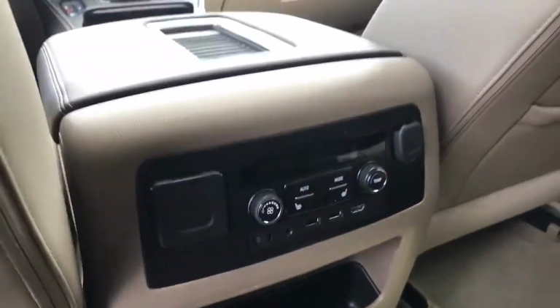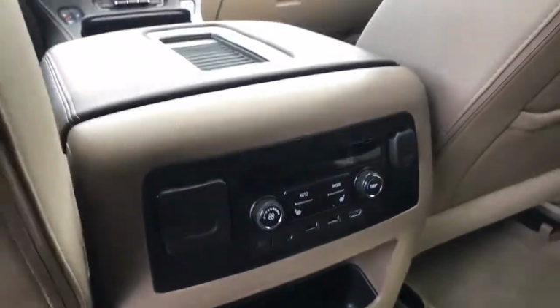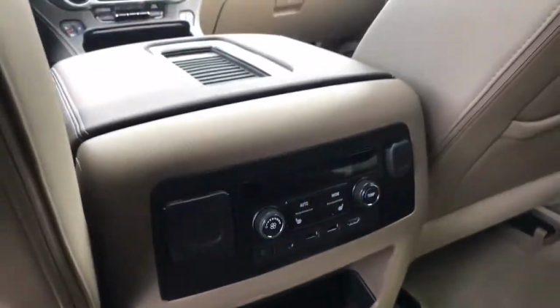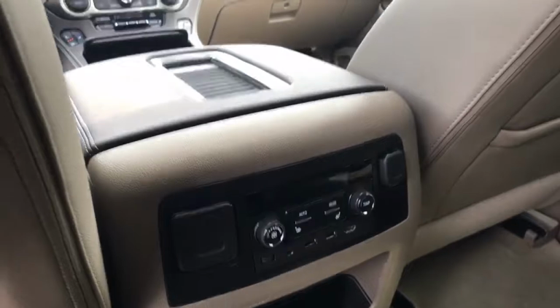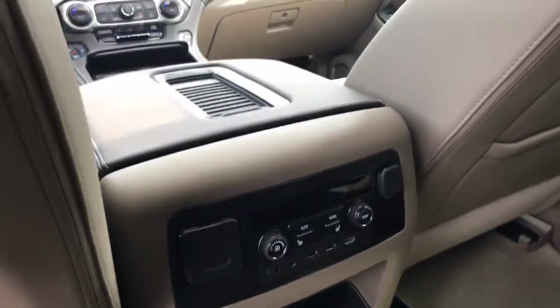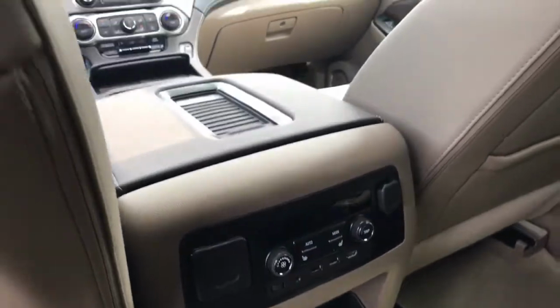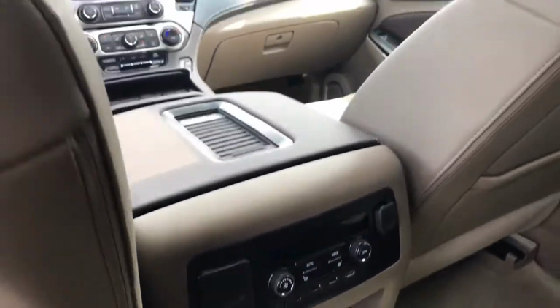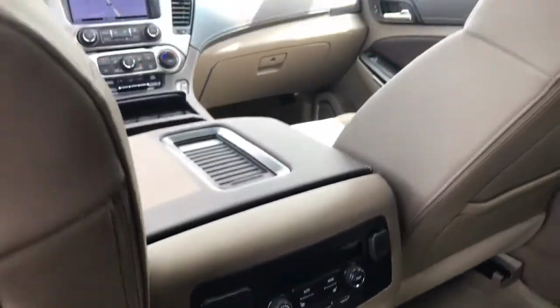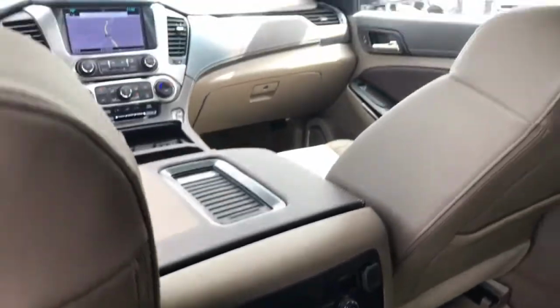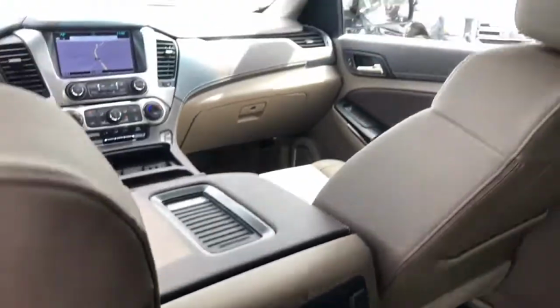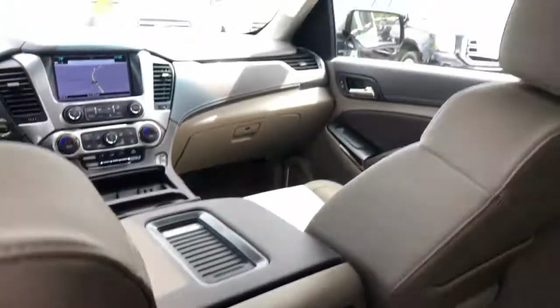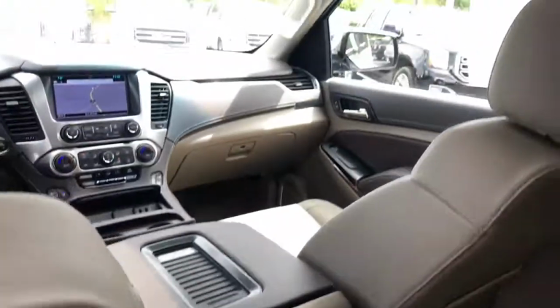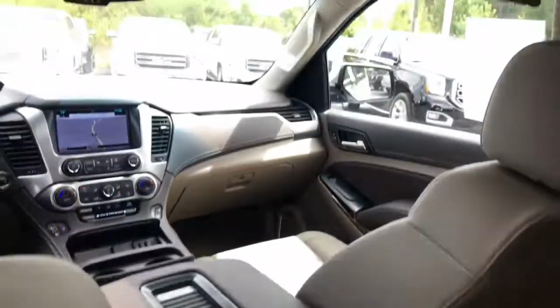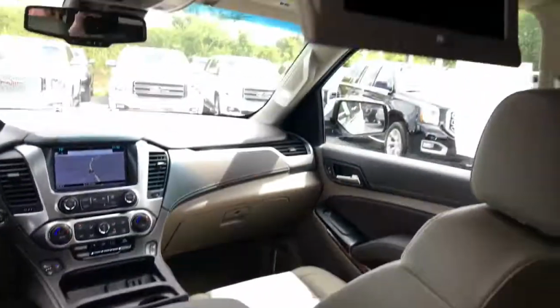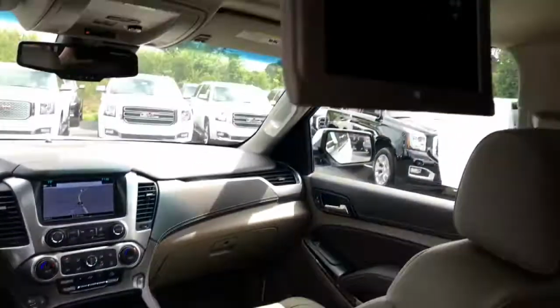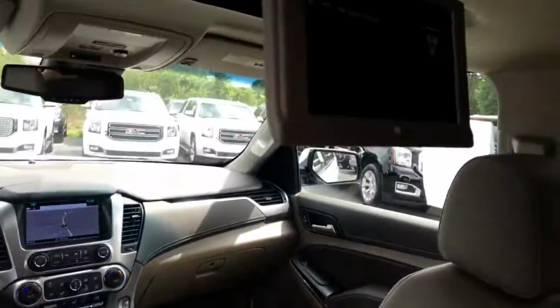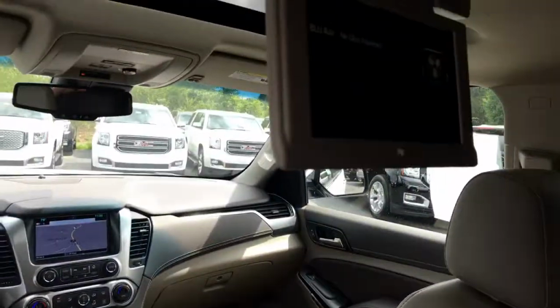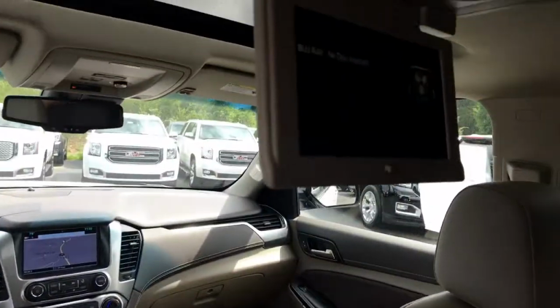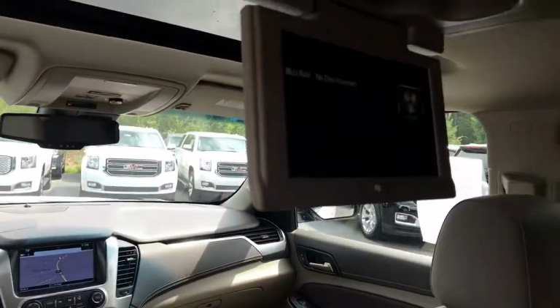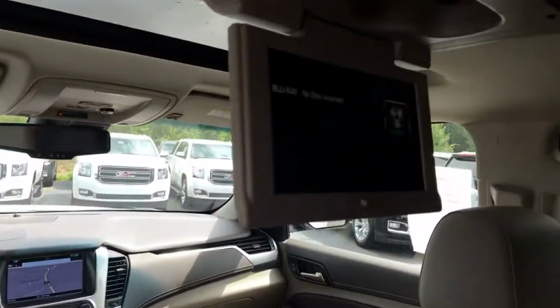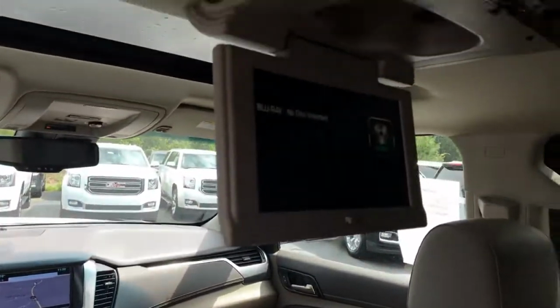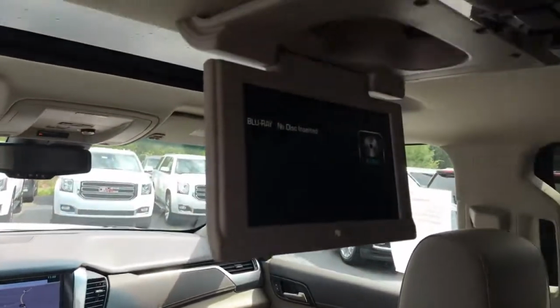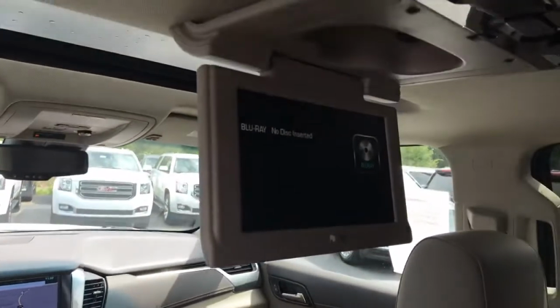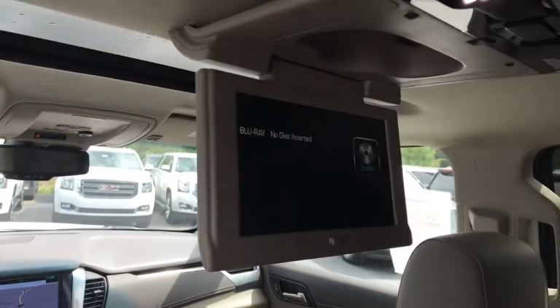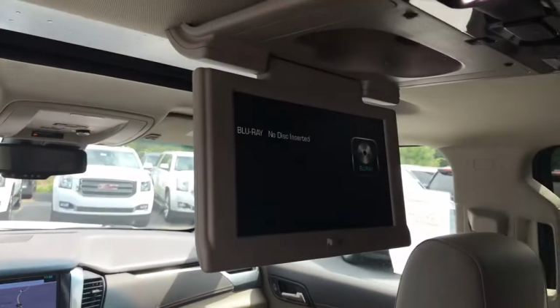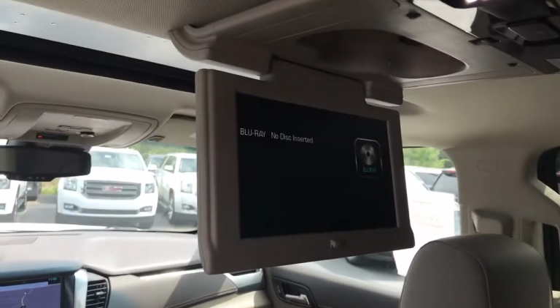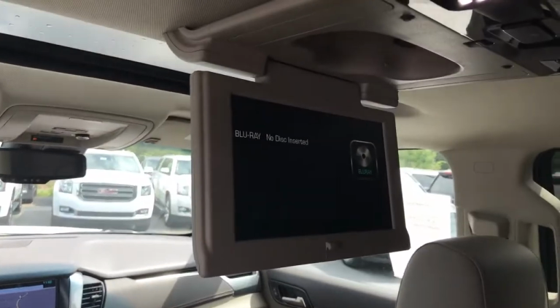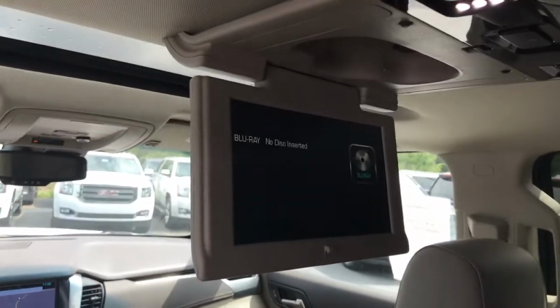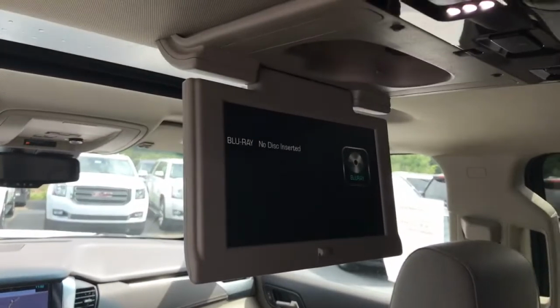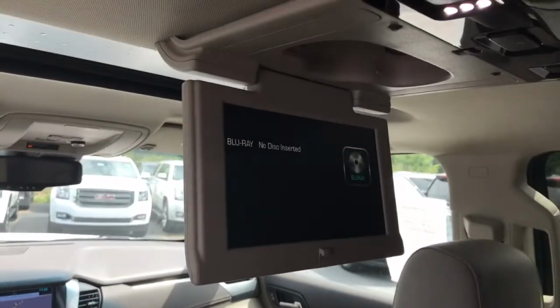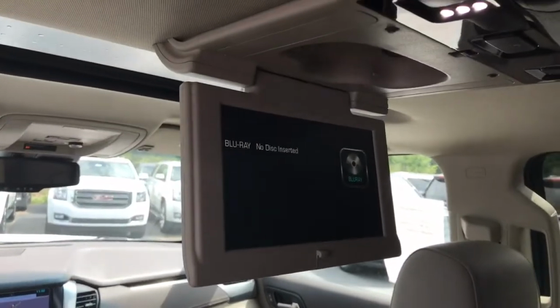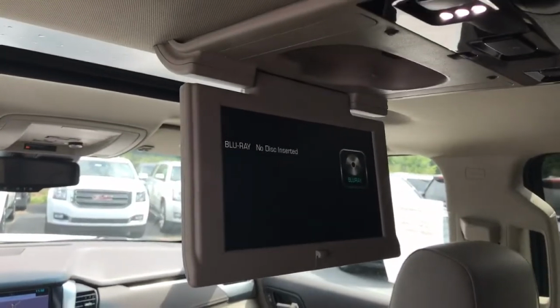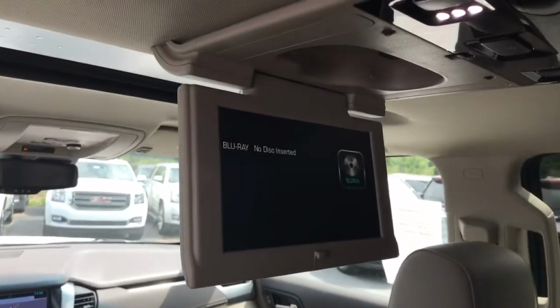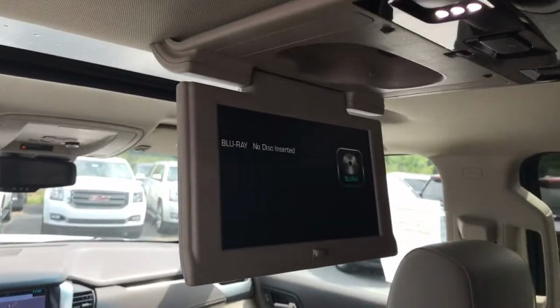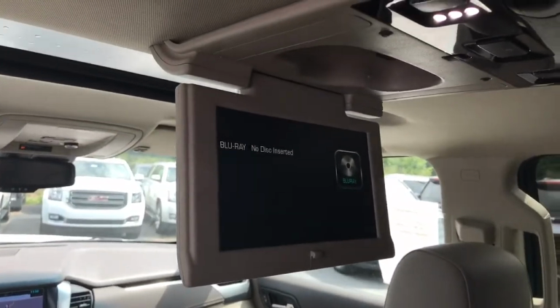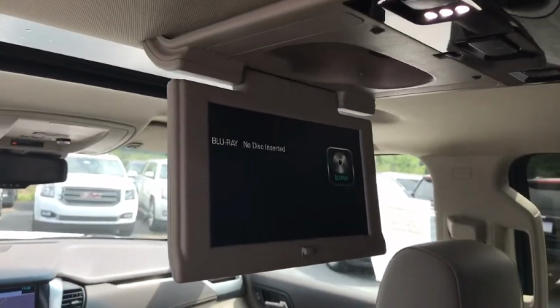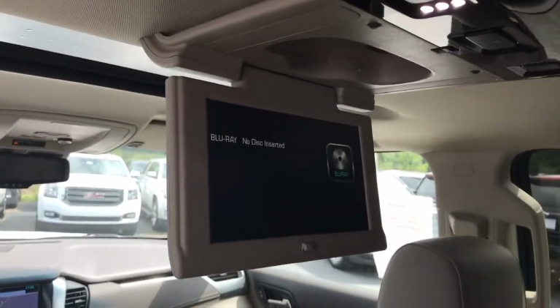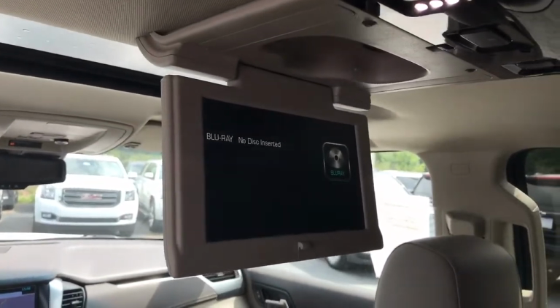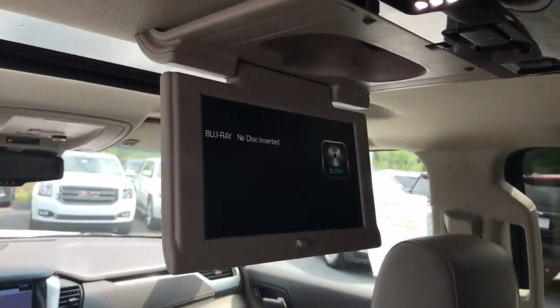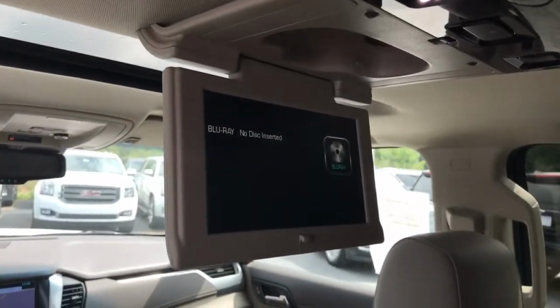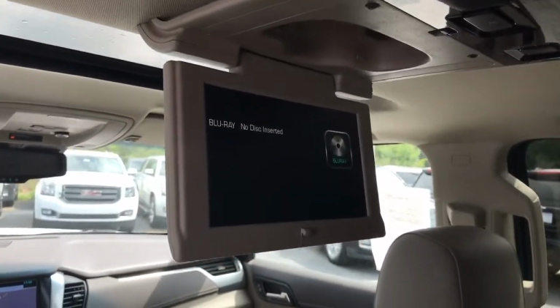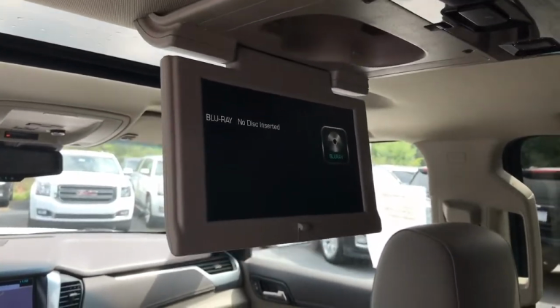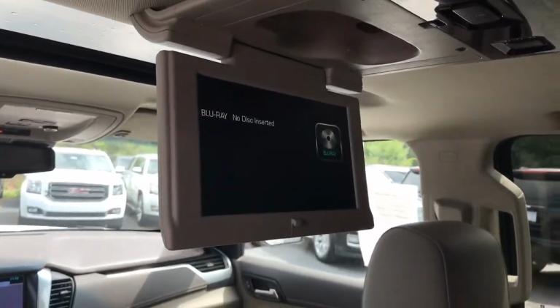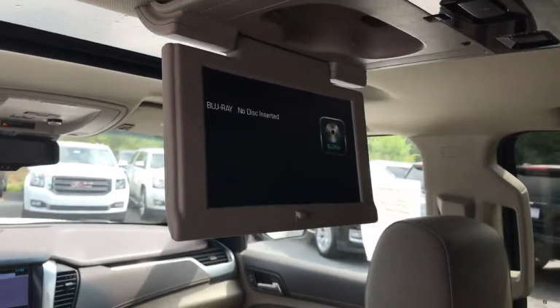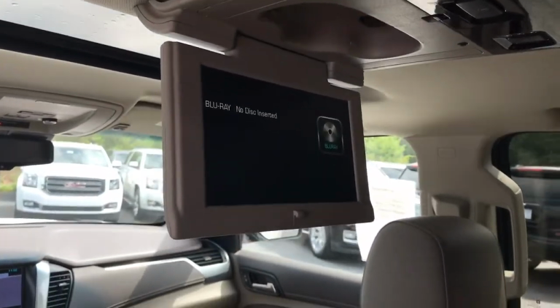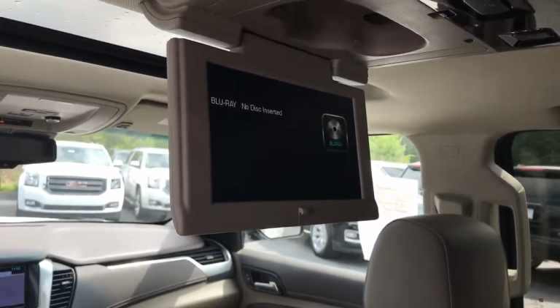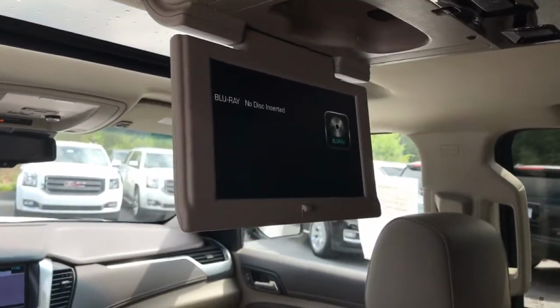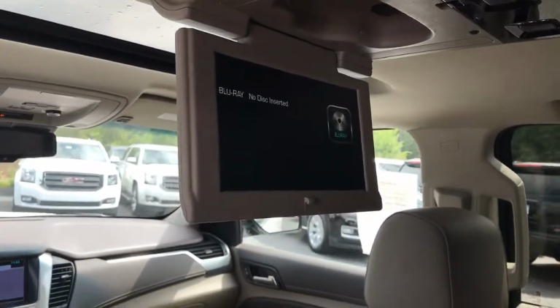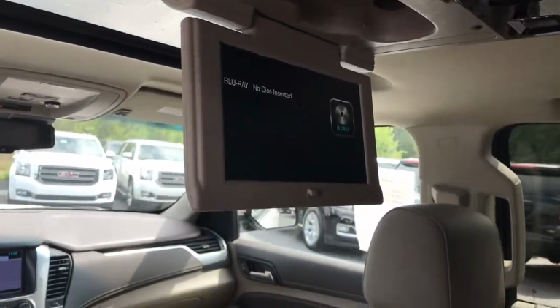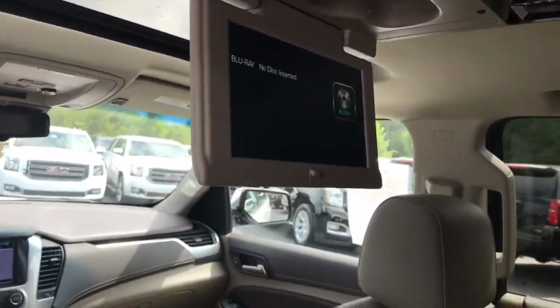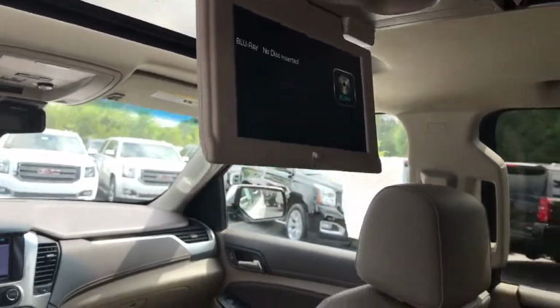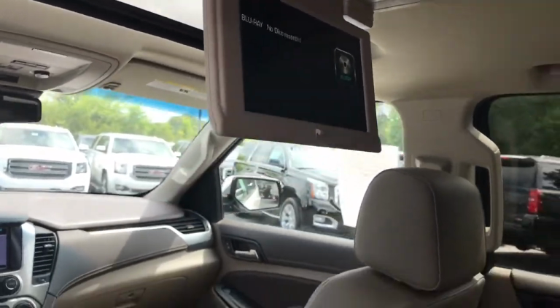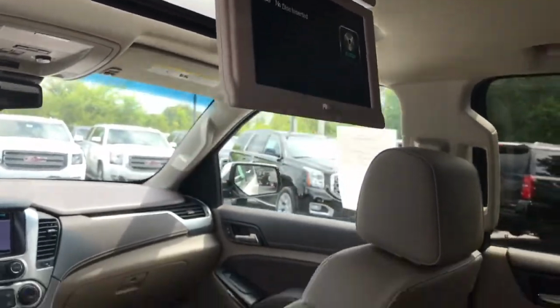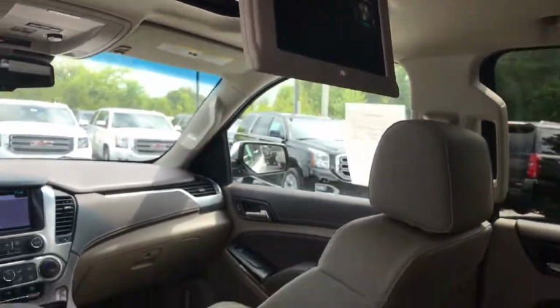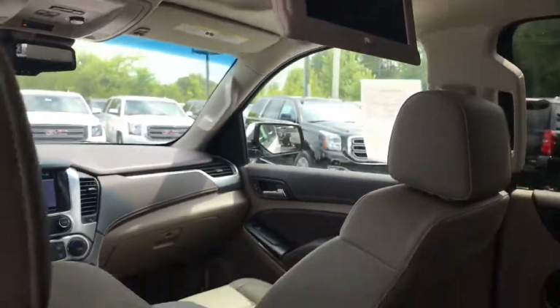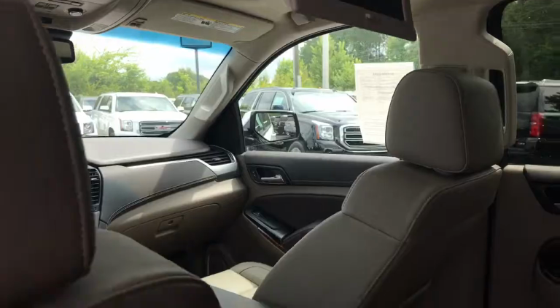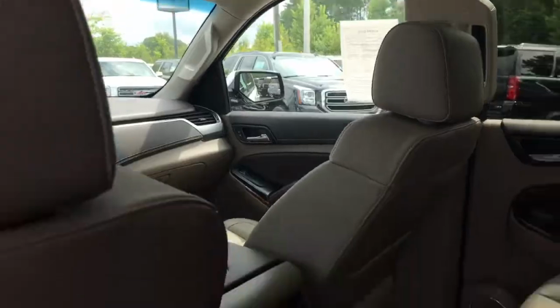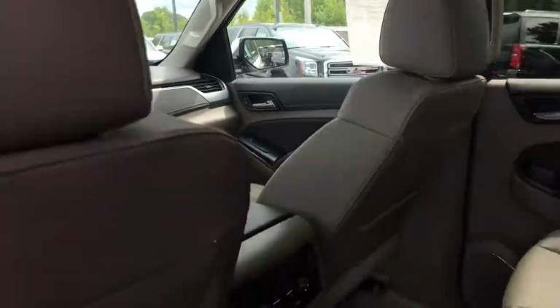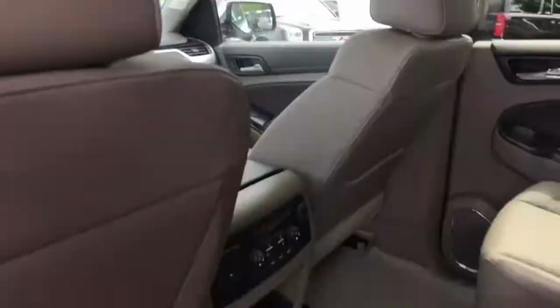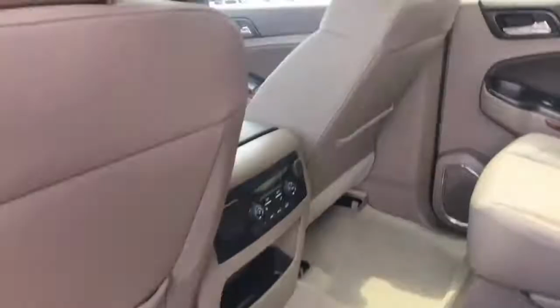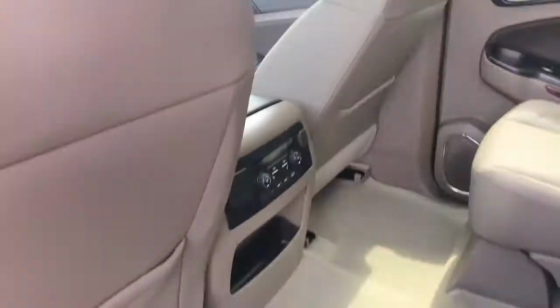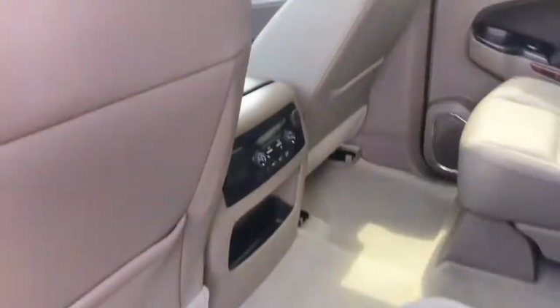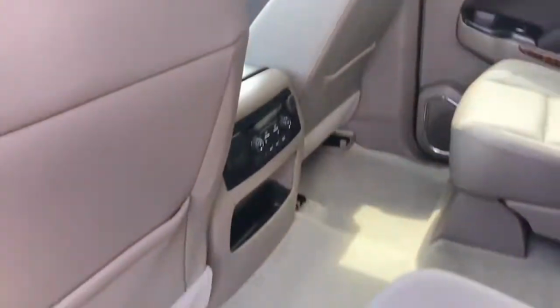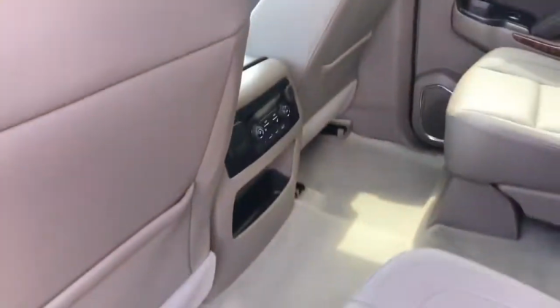This vehicle does have heated second-row seats. It also has a 110-volt plug, and it comes with the rear DVD entertainment system, as you can see. Let's go check out the front of the vehicle.